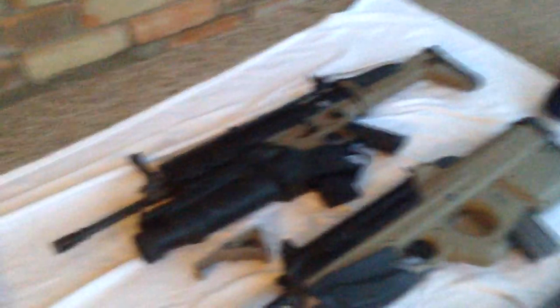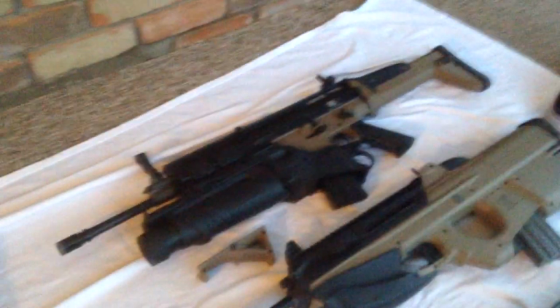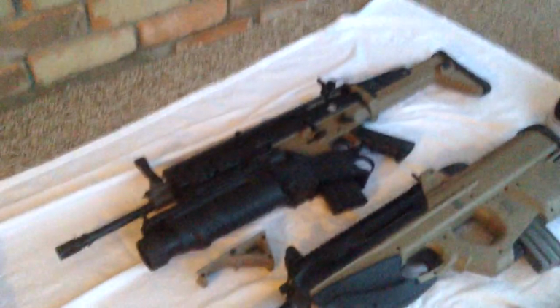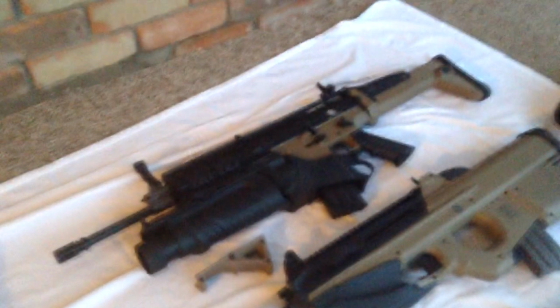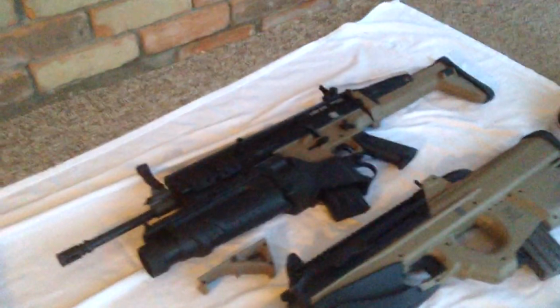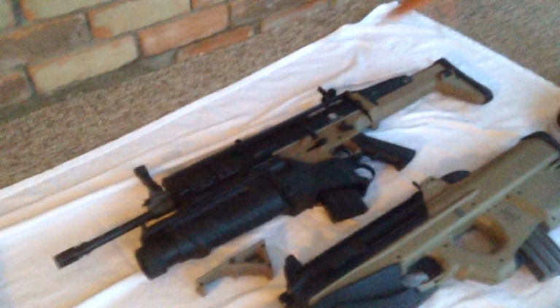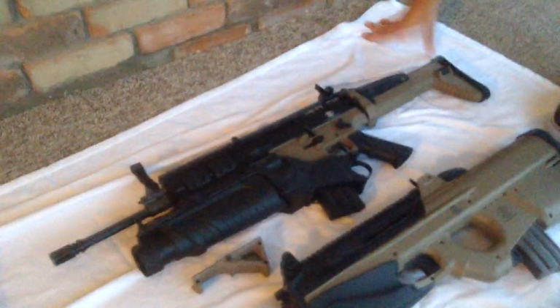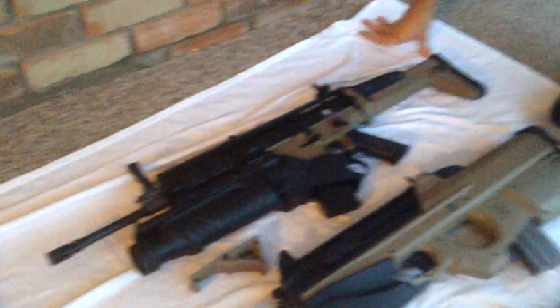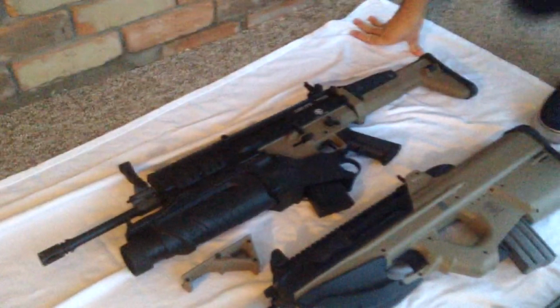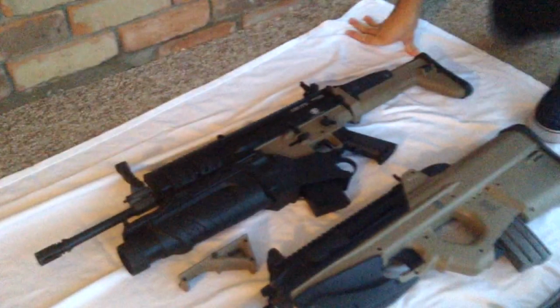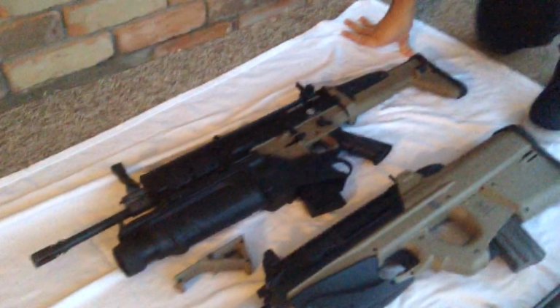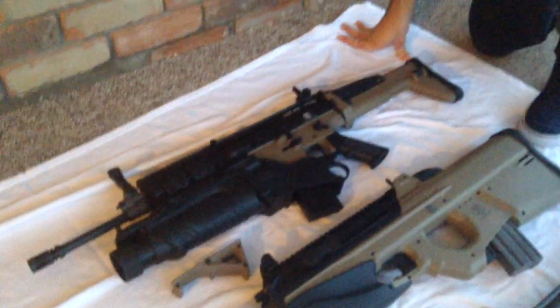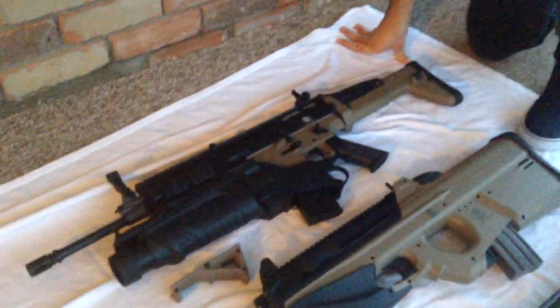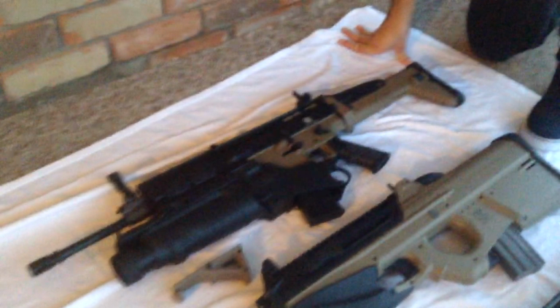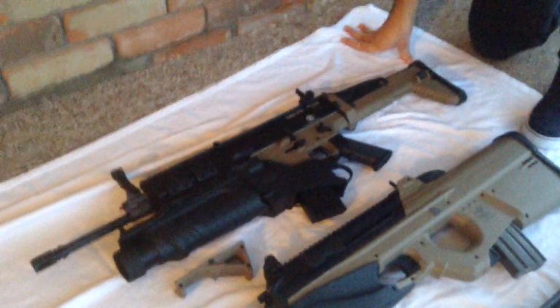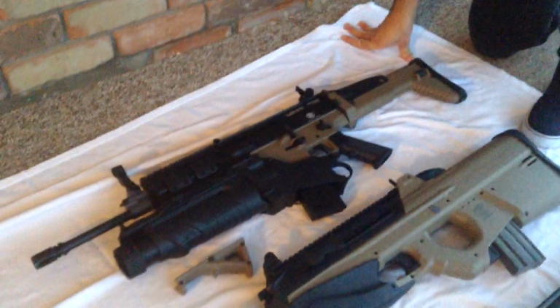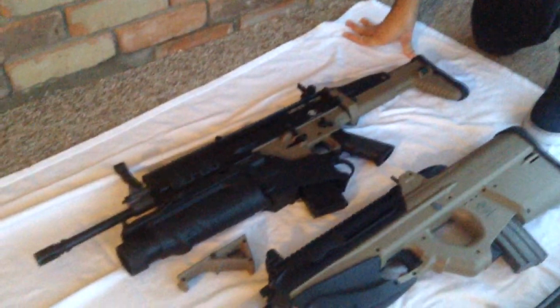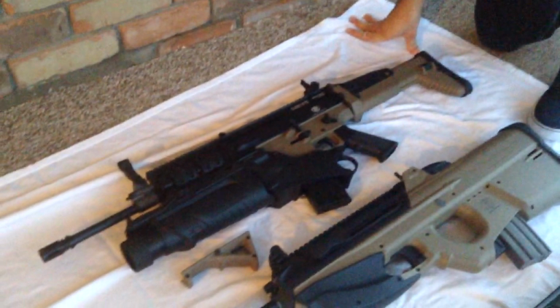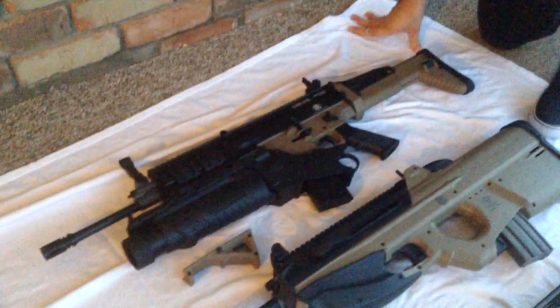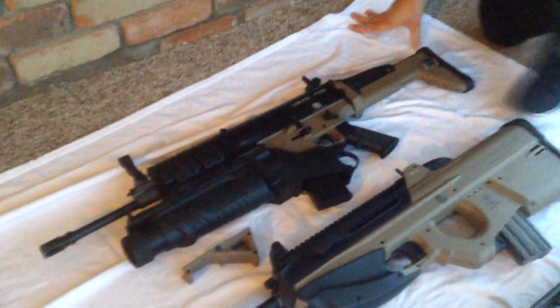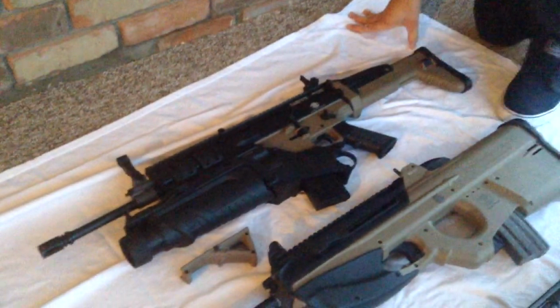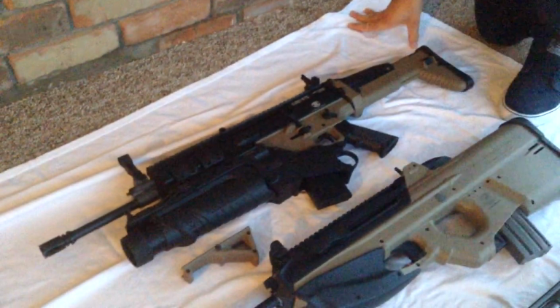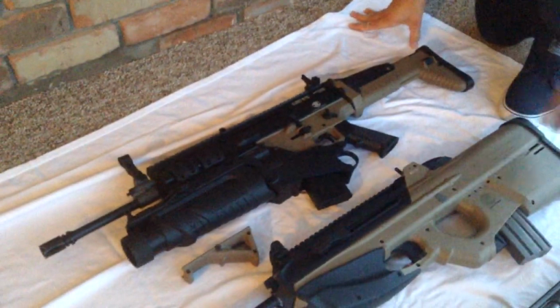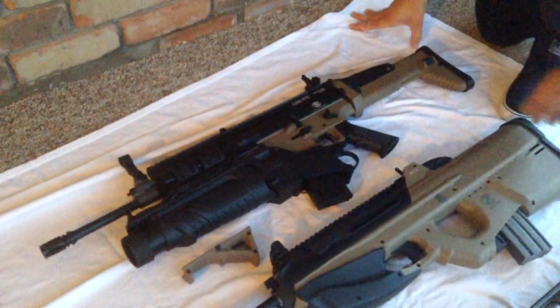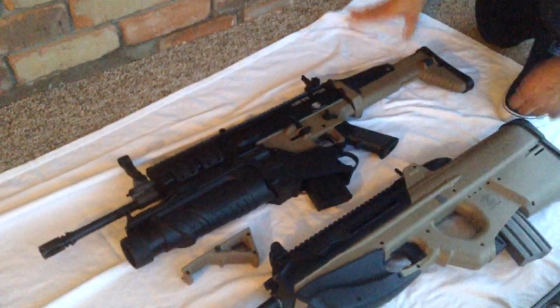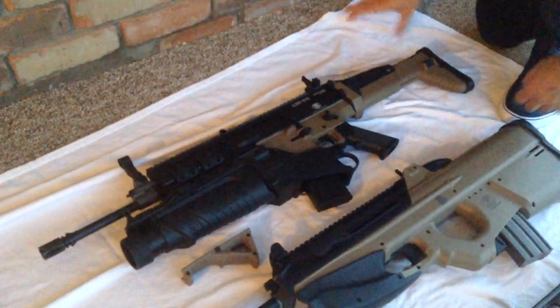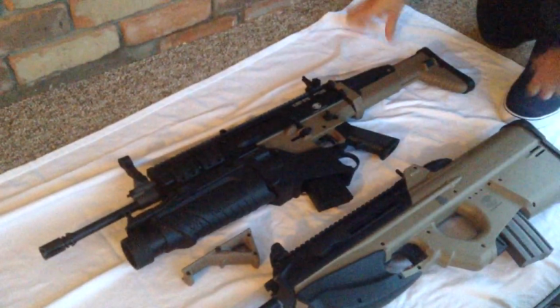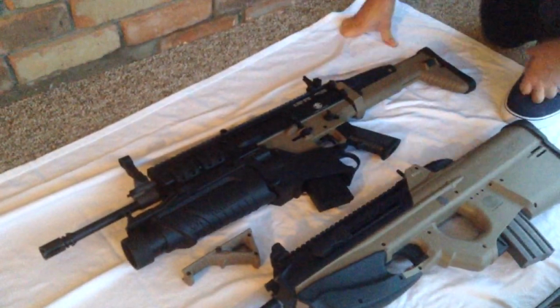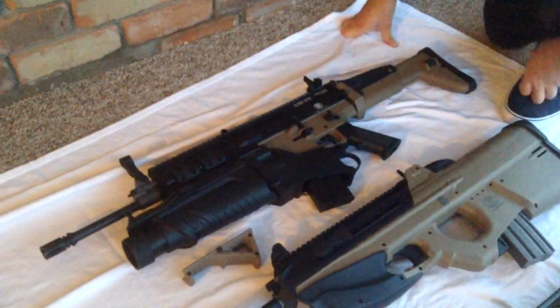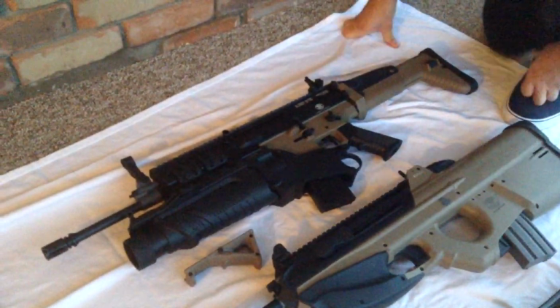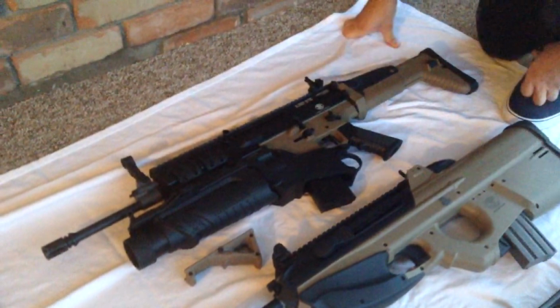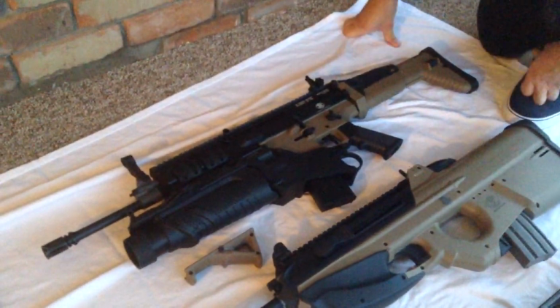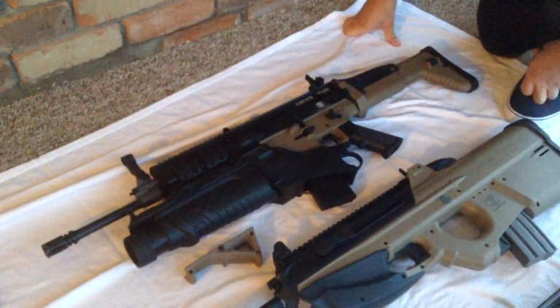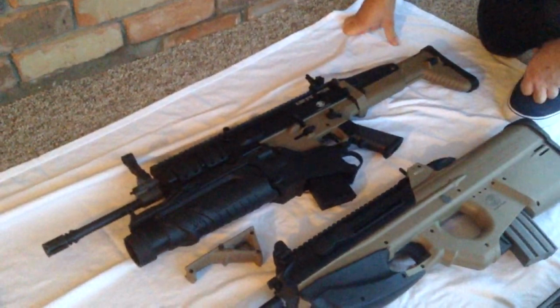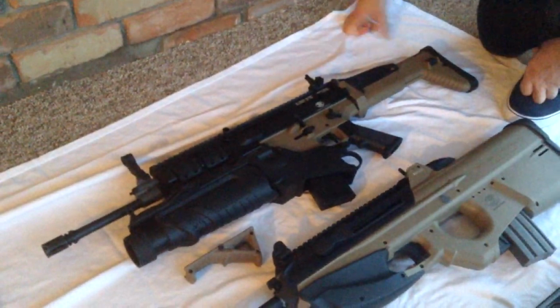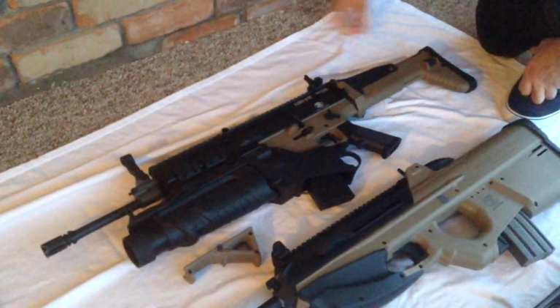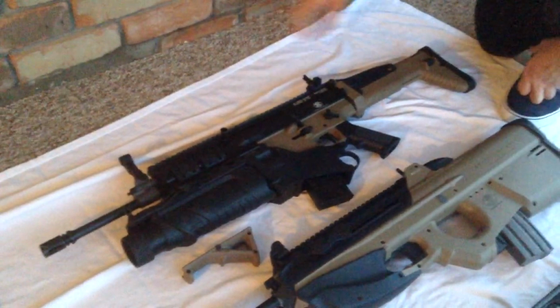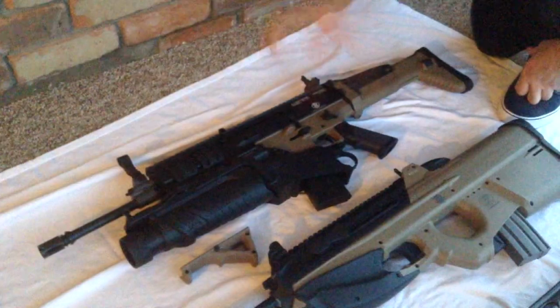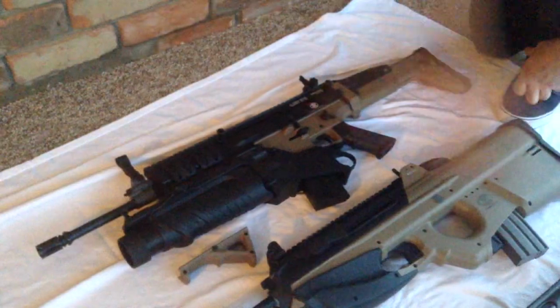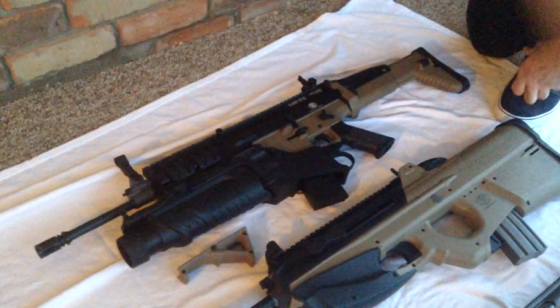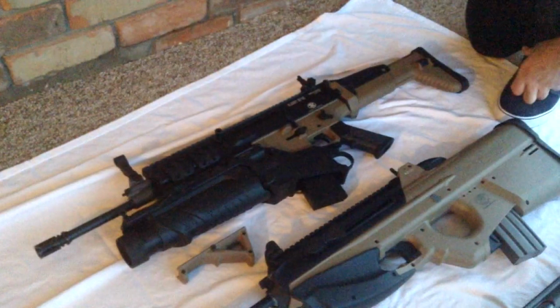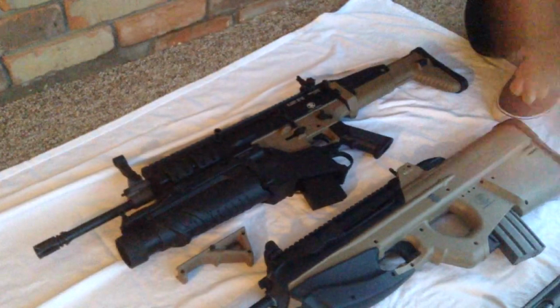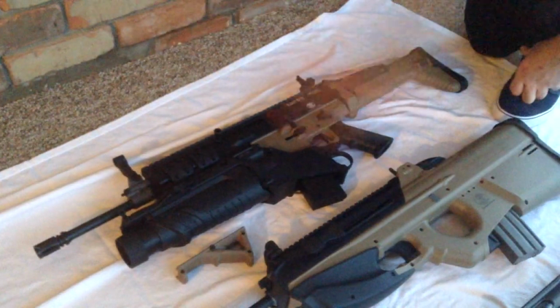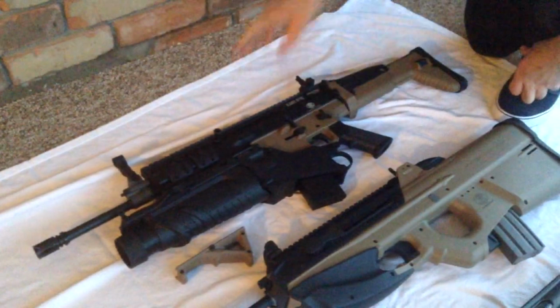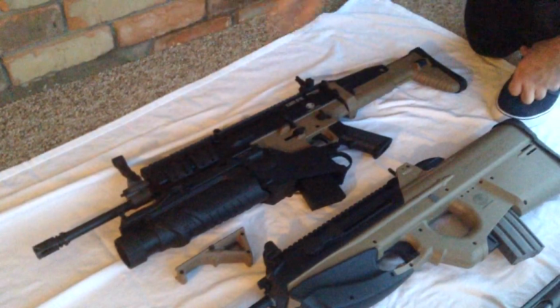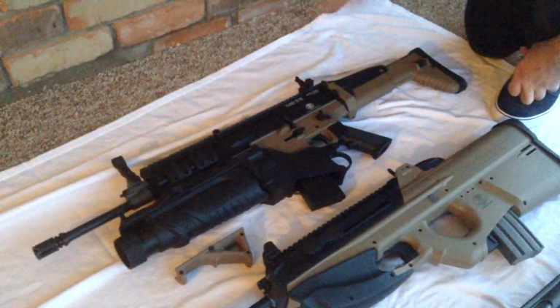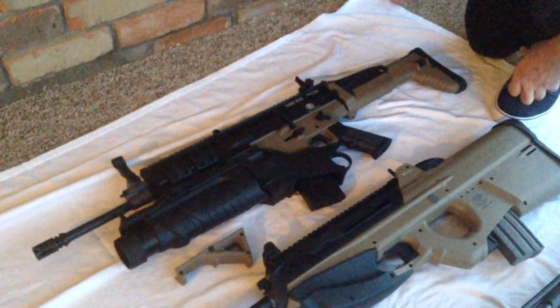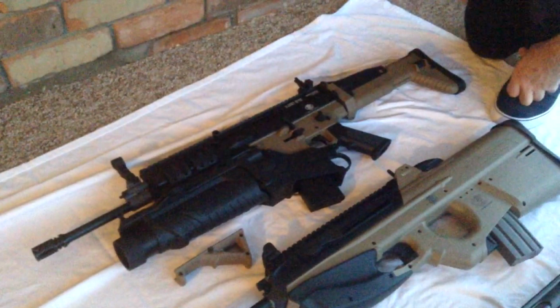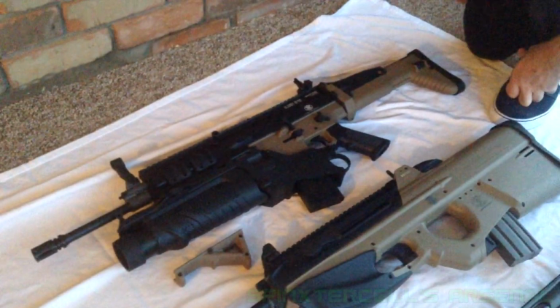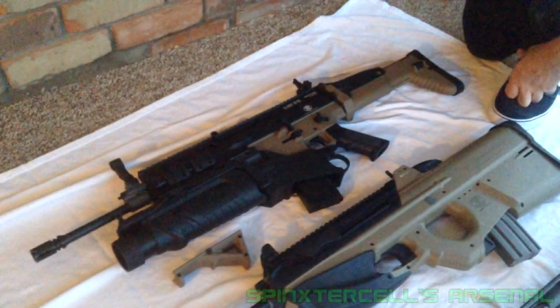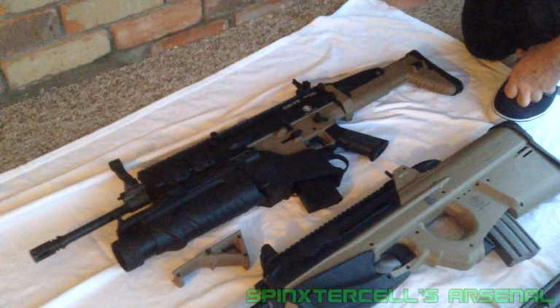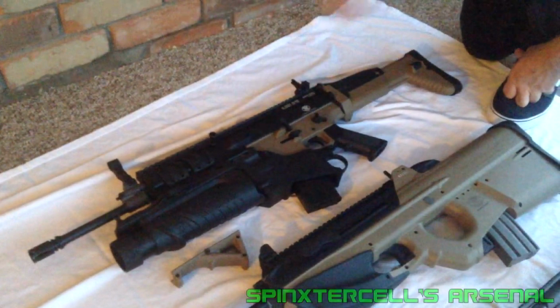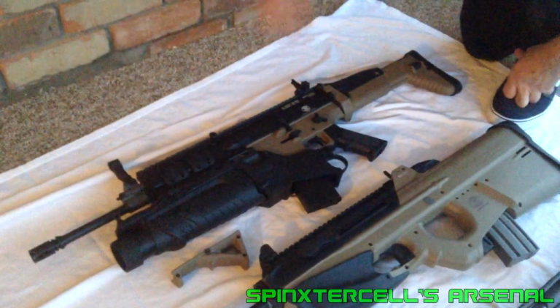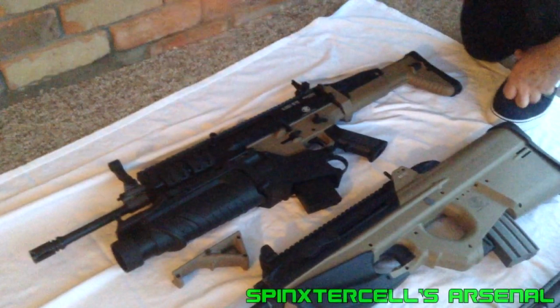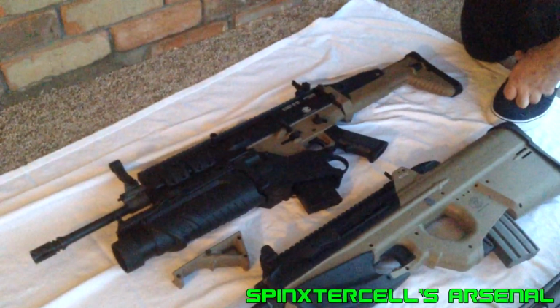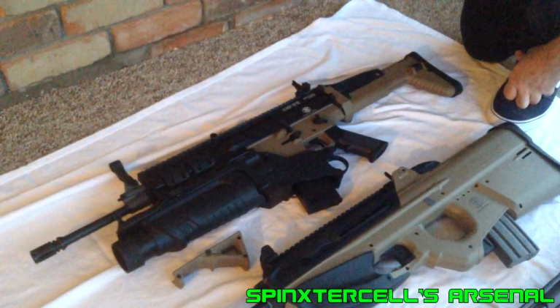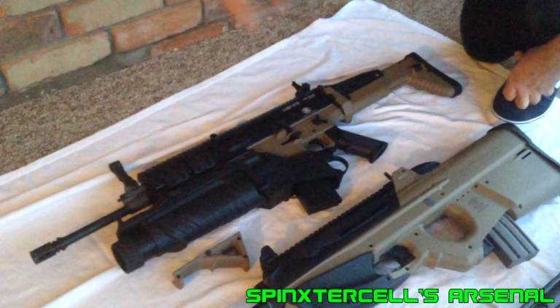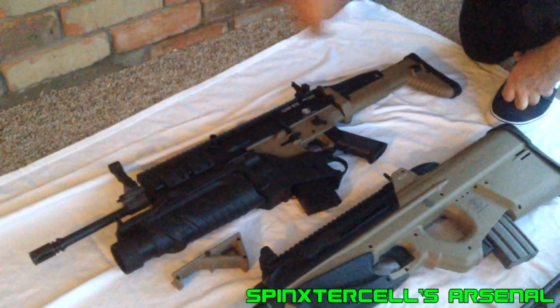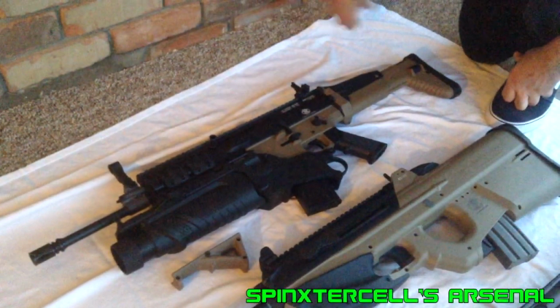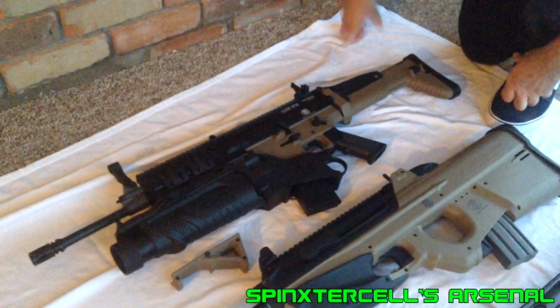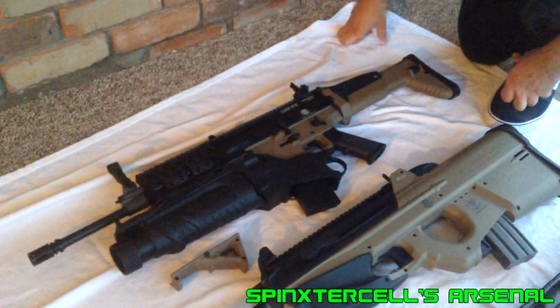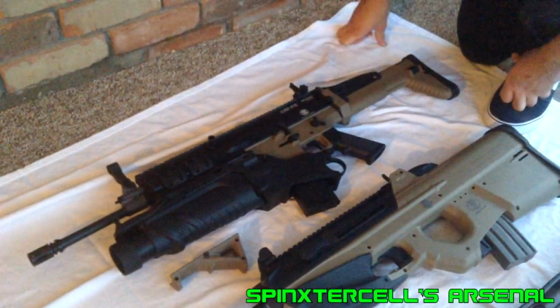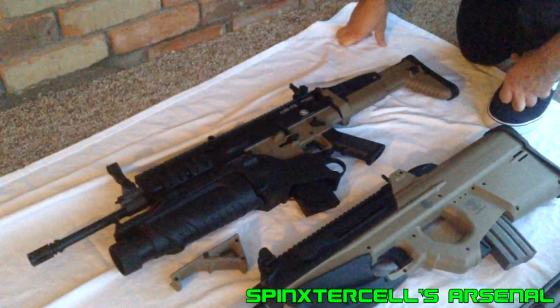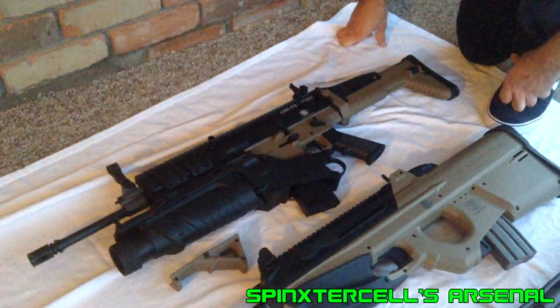Welcome to the 2014 edition of the Arsenal video. First, we'll be going over my arsenal, and then we're going to do a Zodiac's Arsenal.